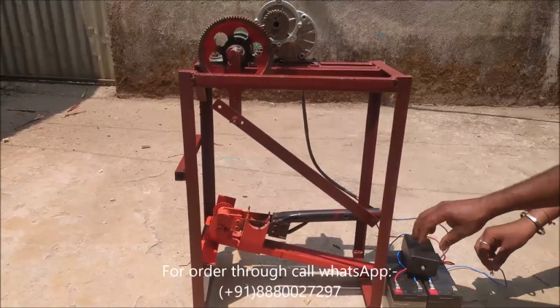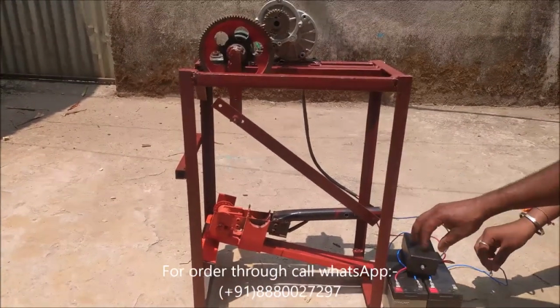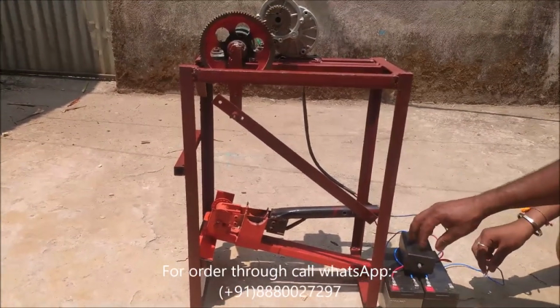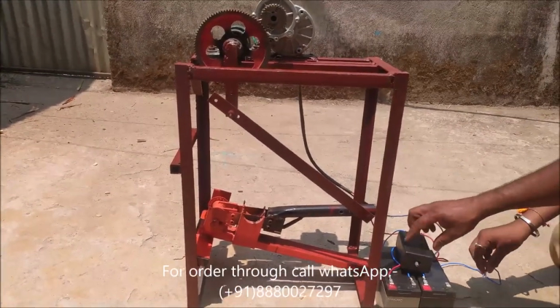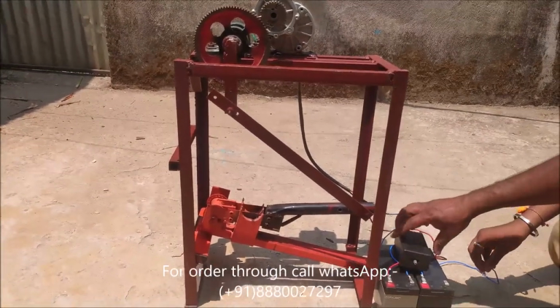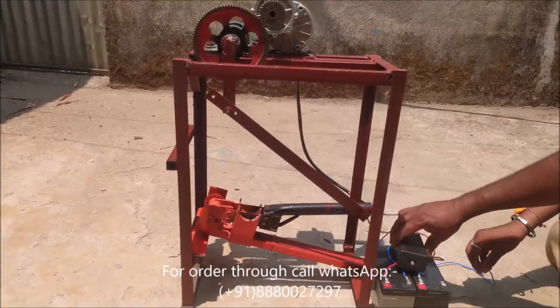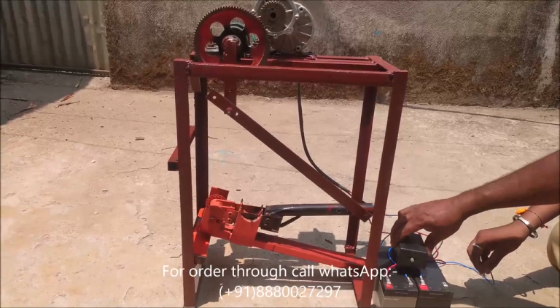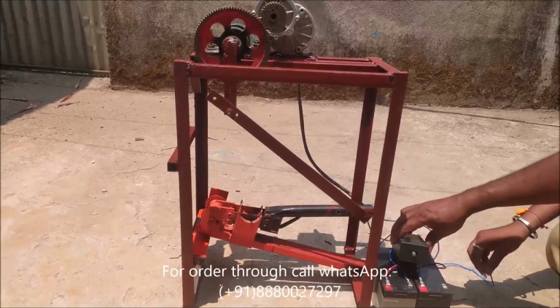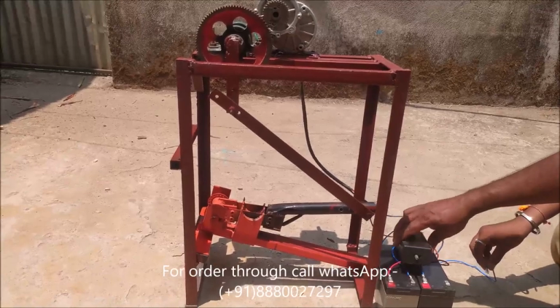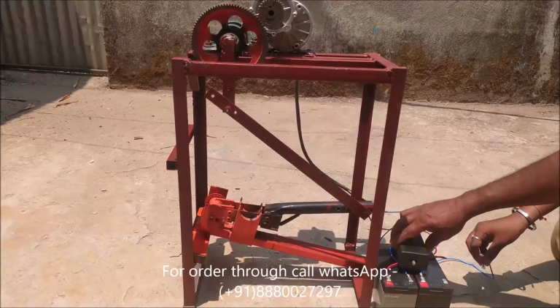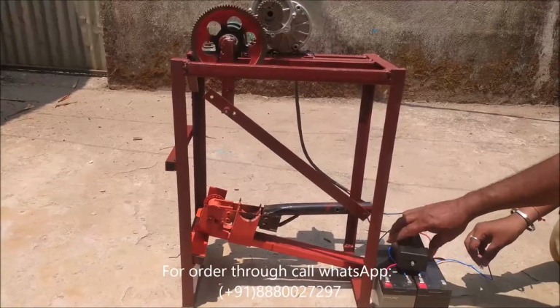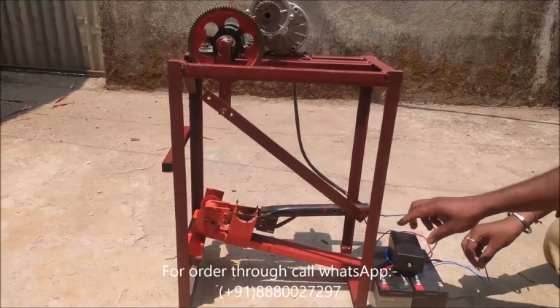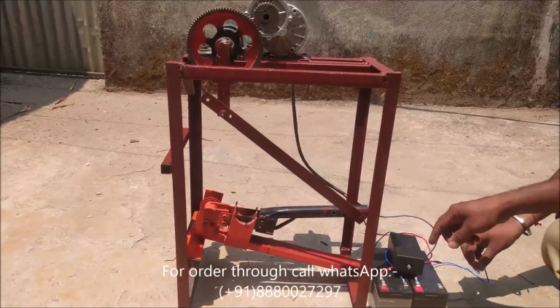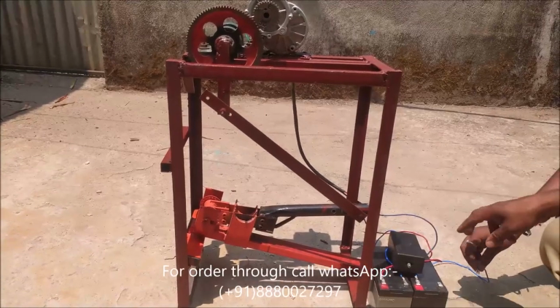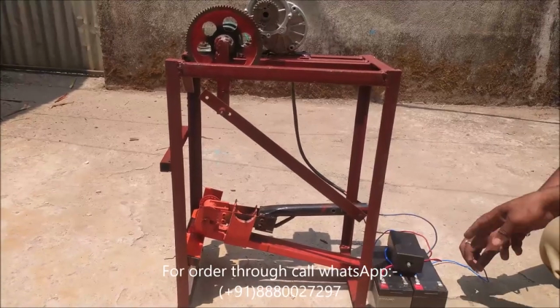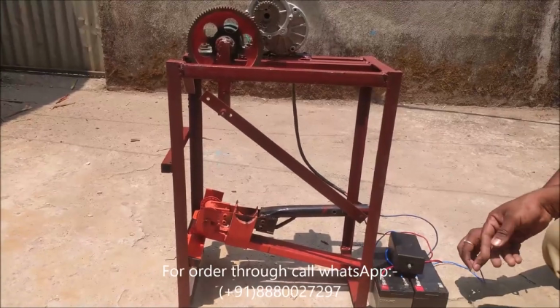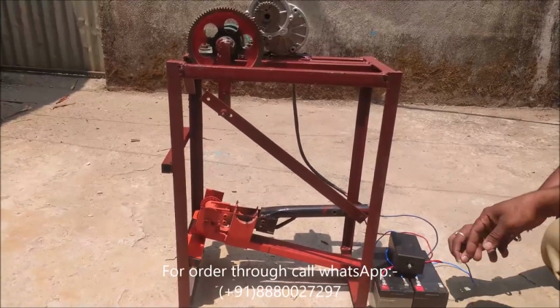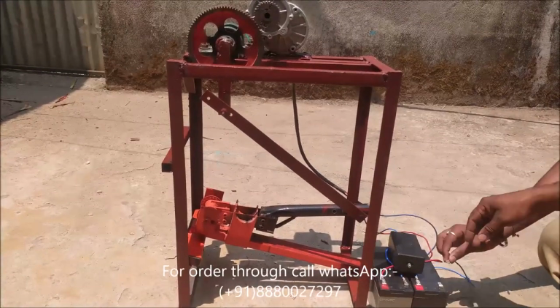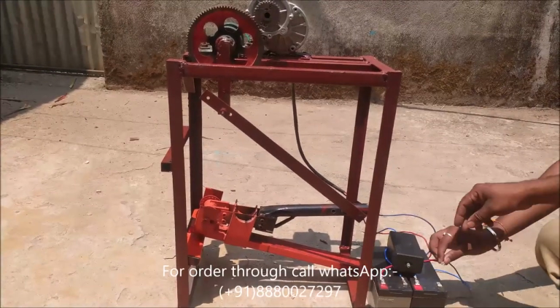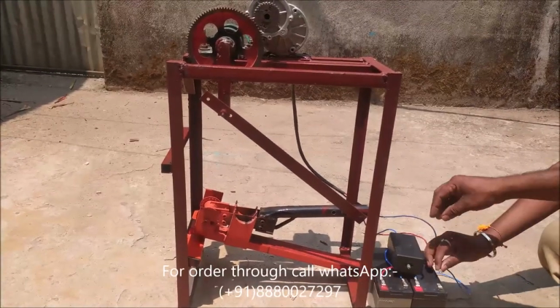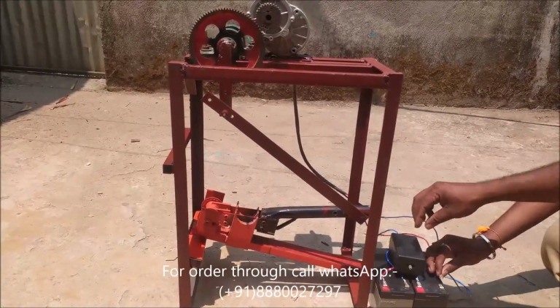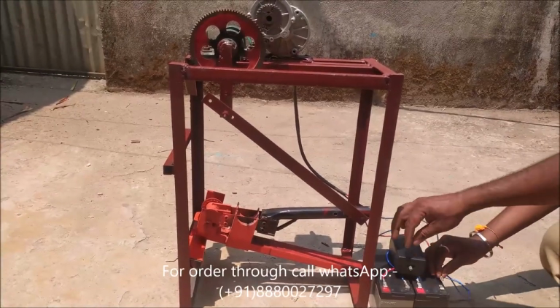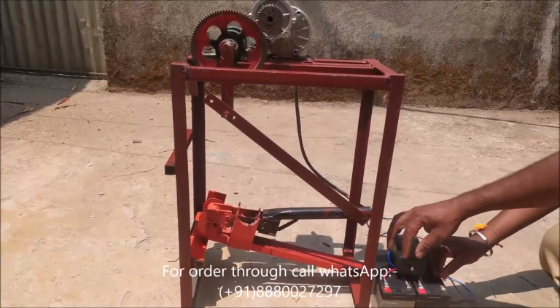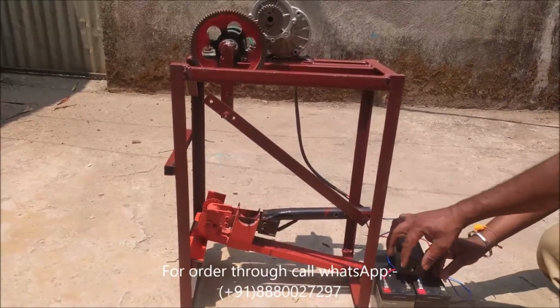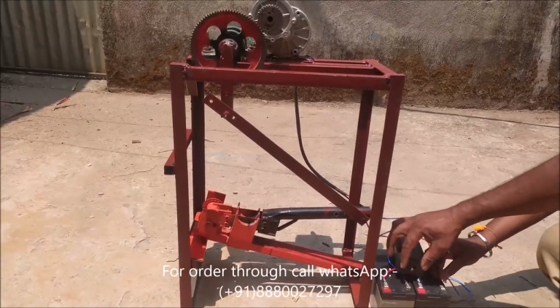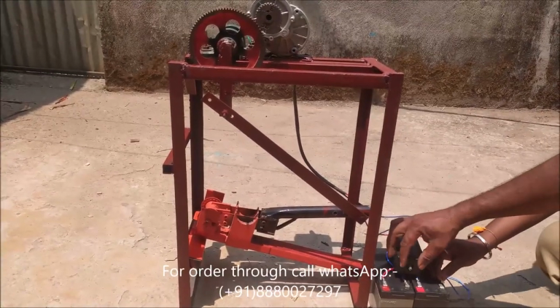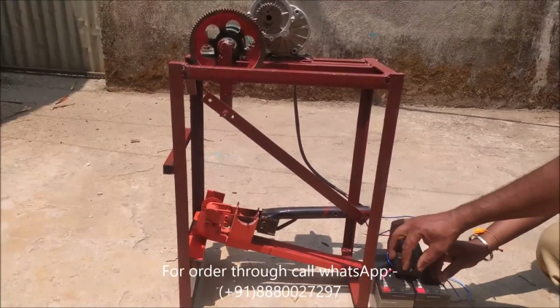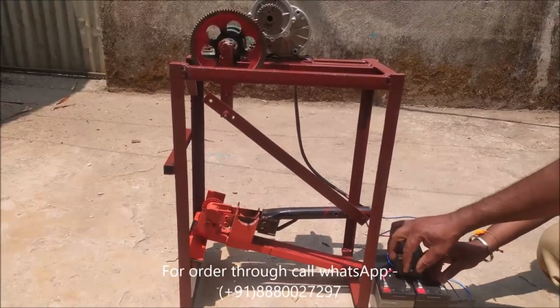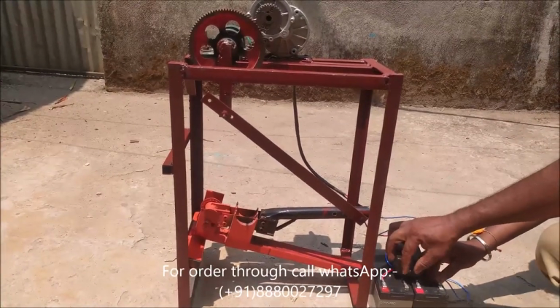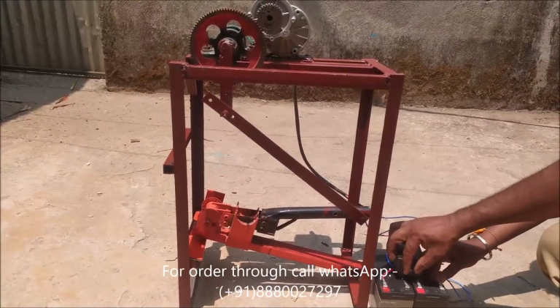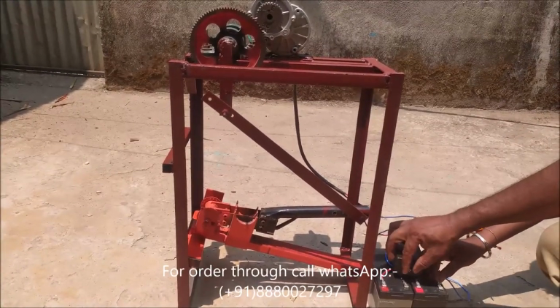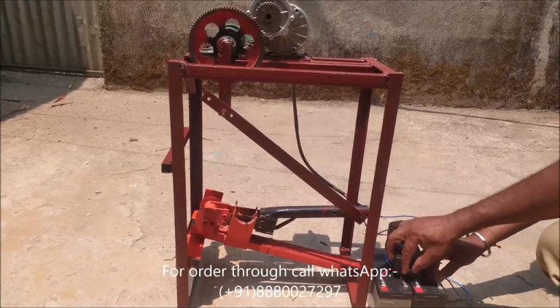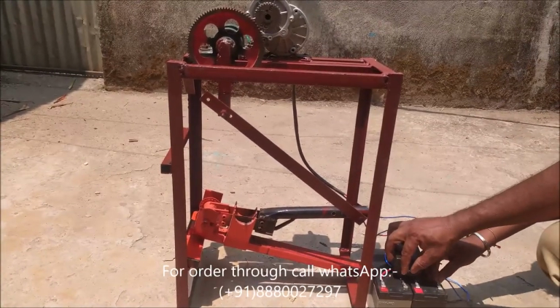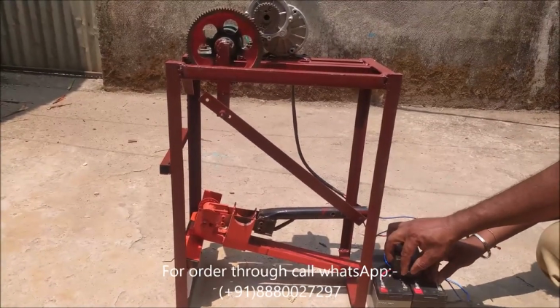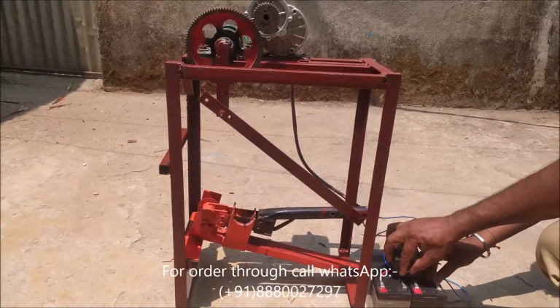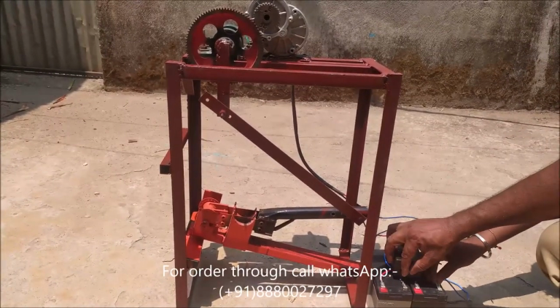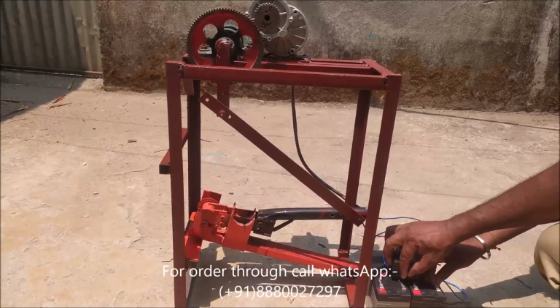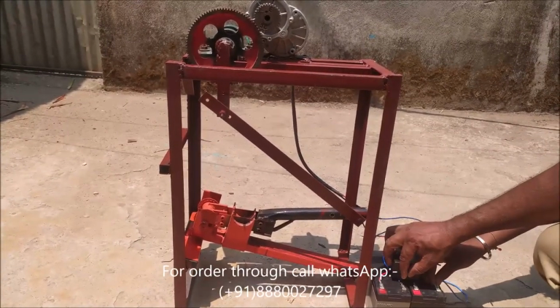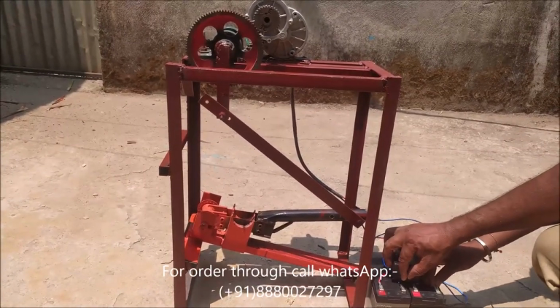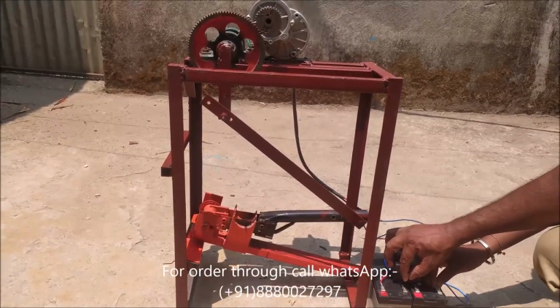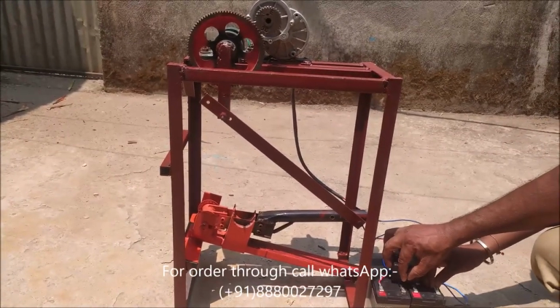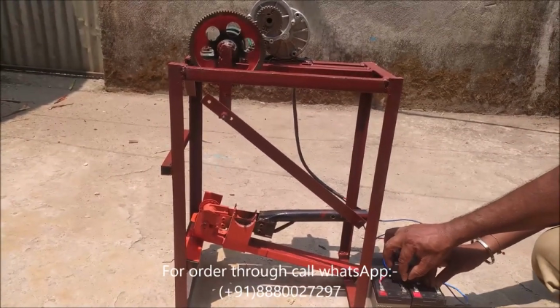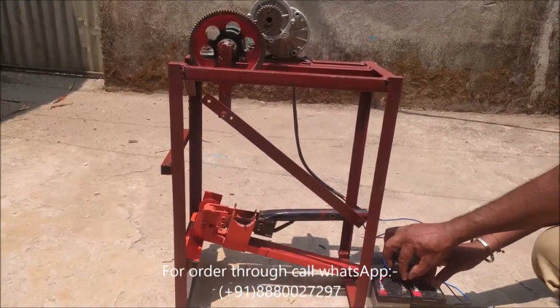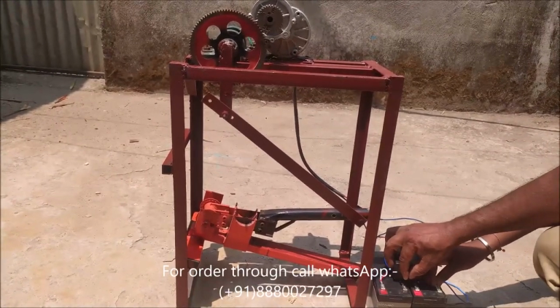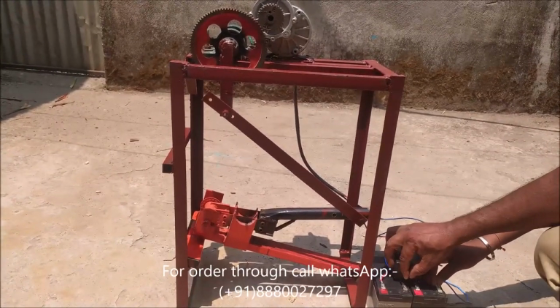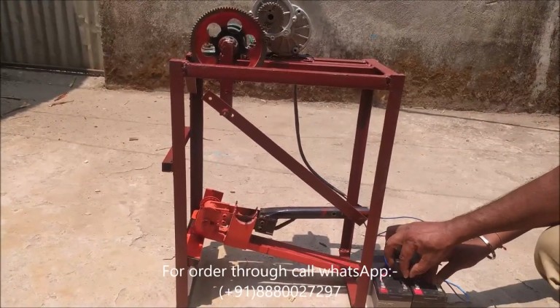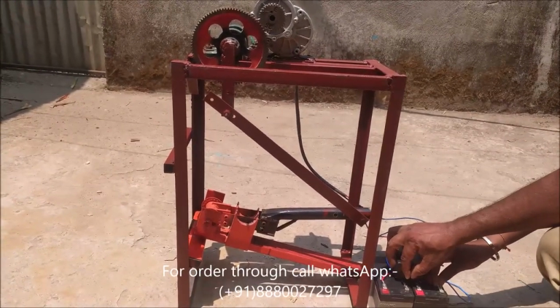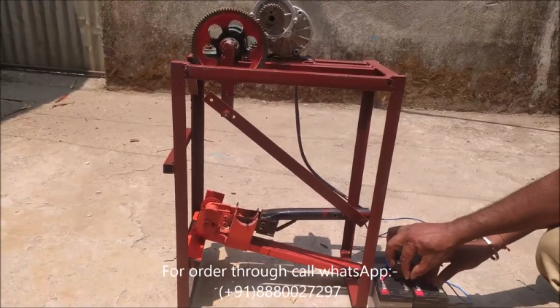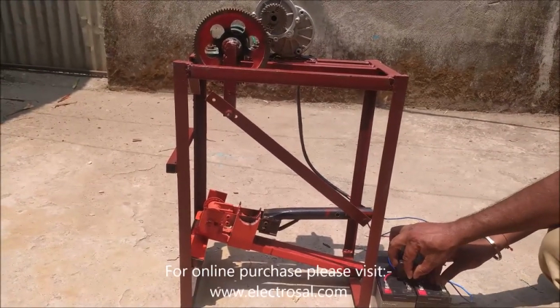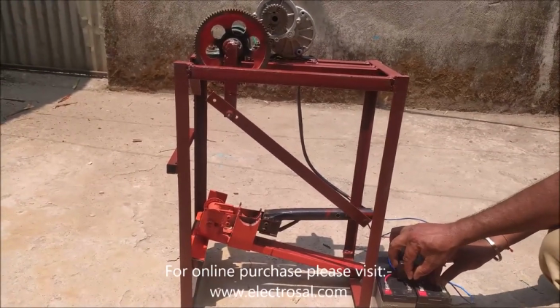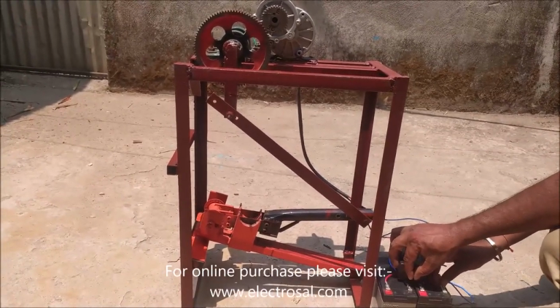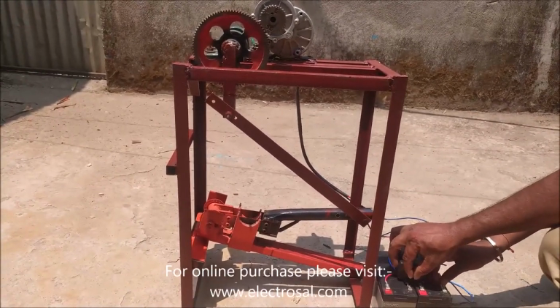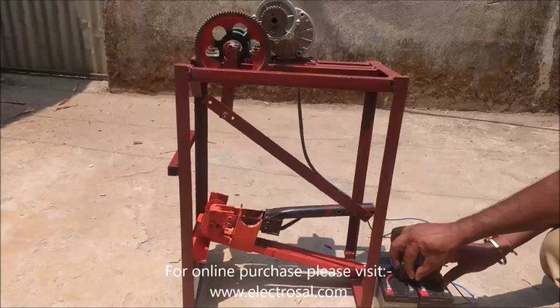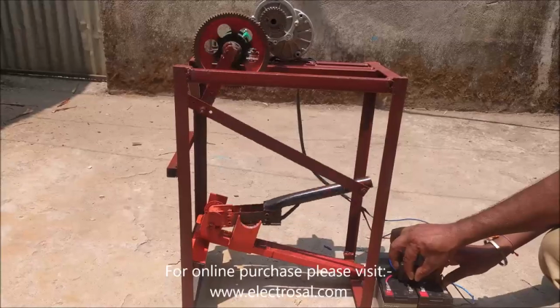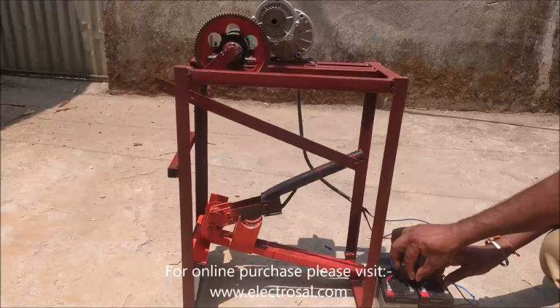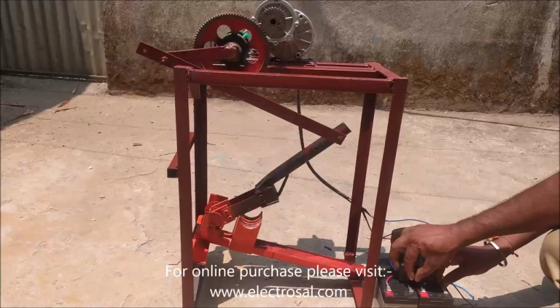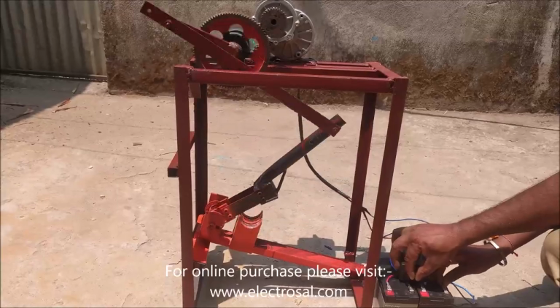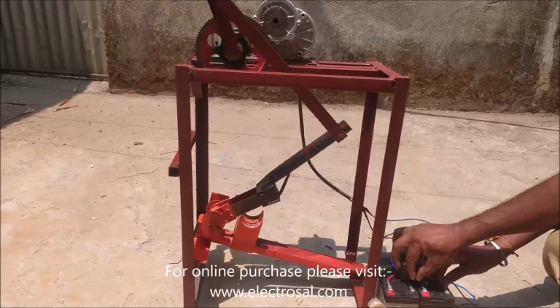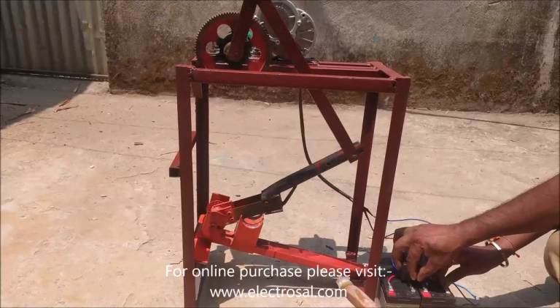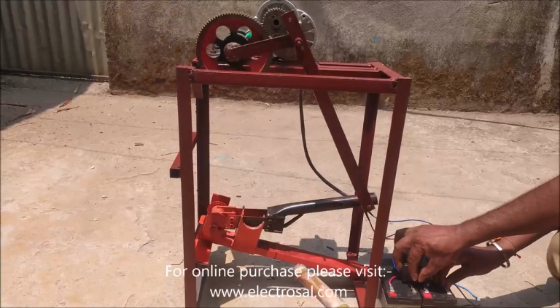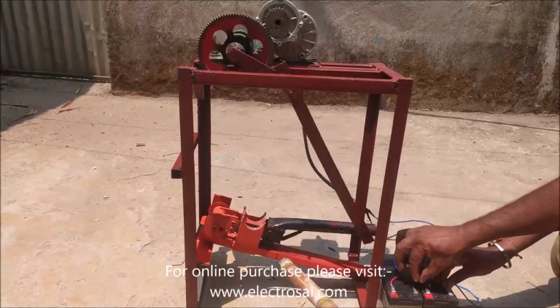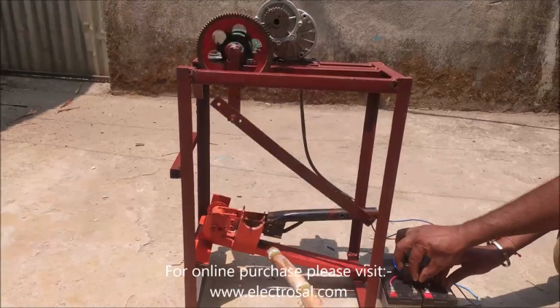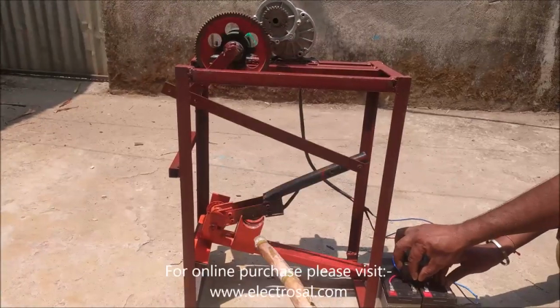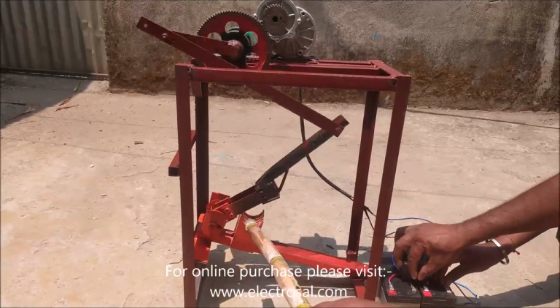This is a speed controller. I have started the machine.